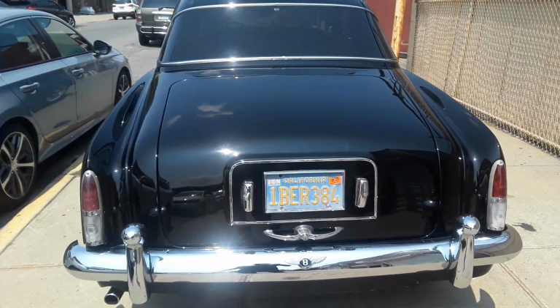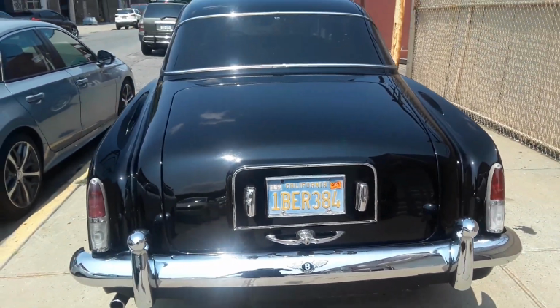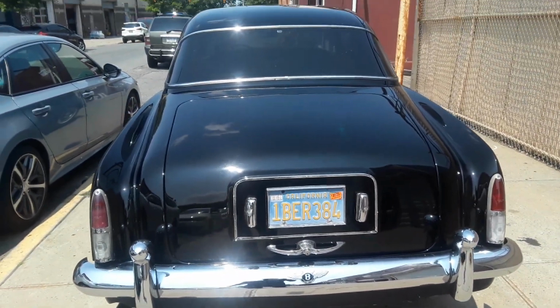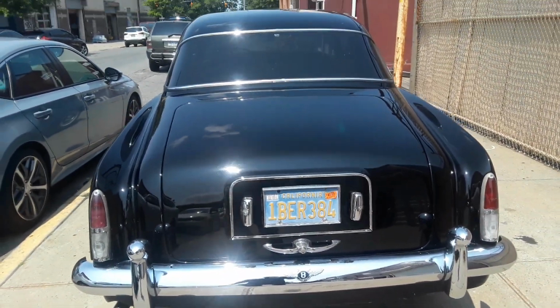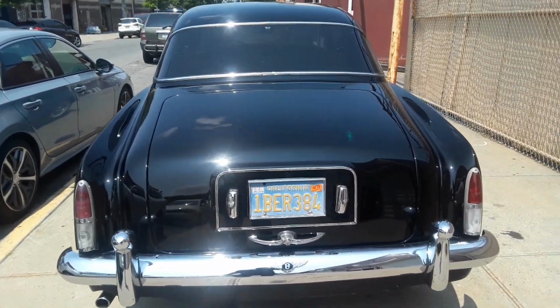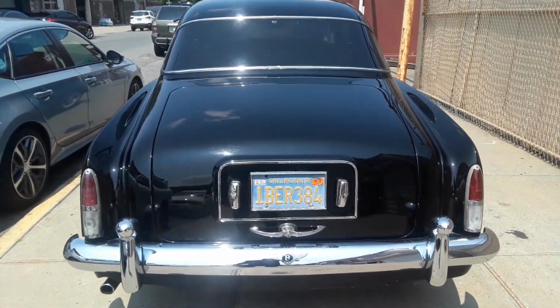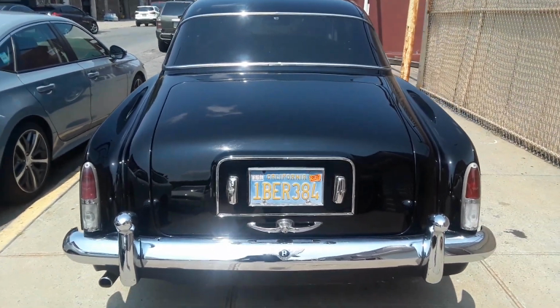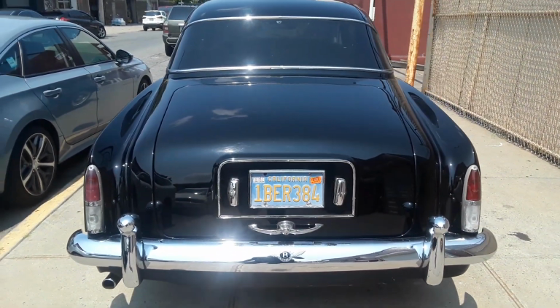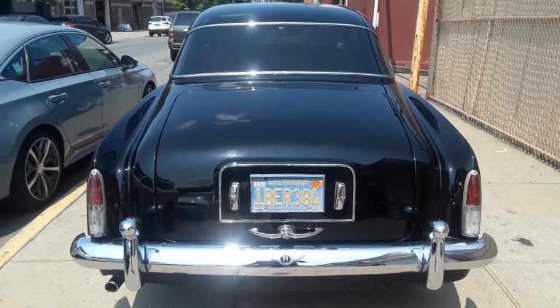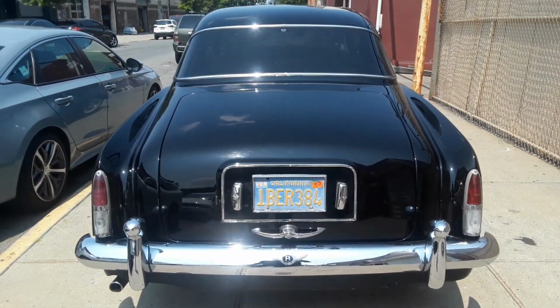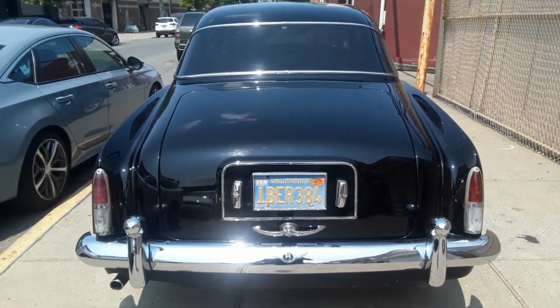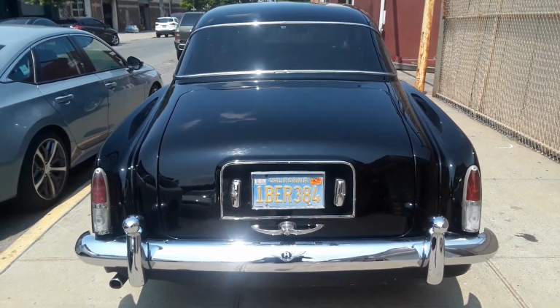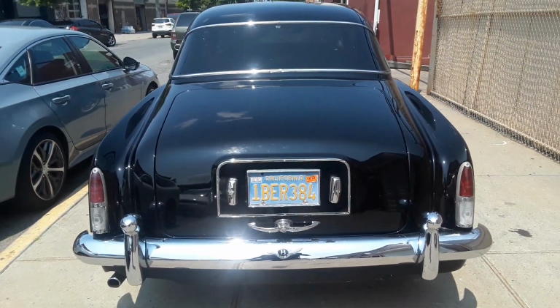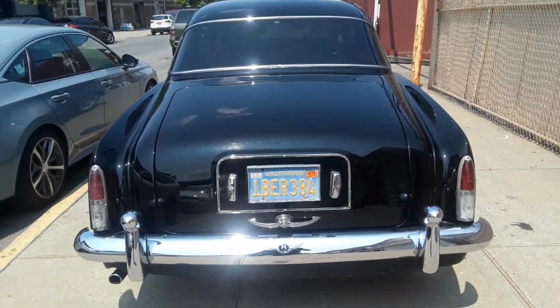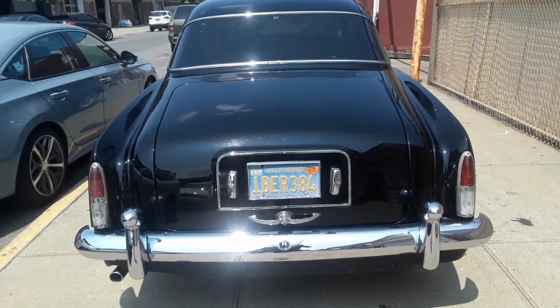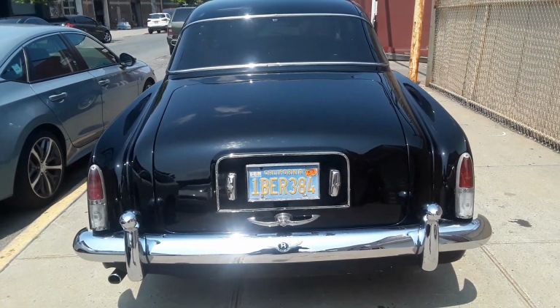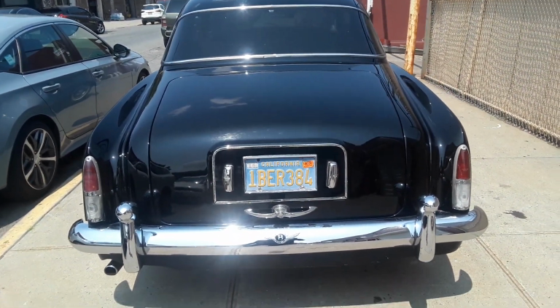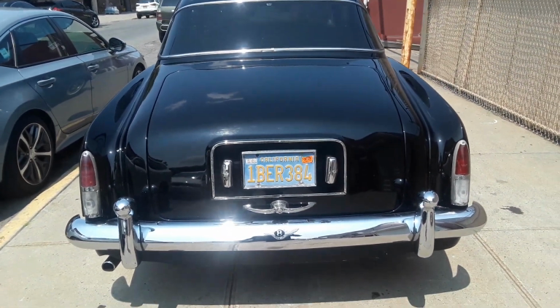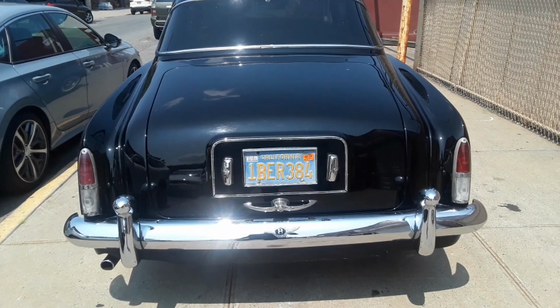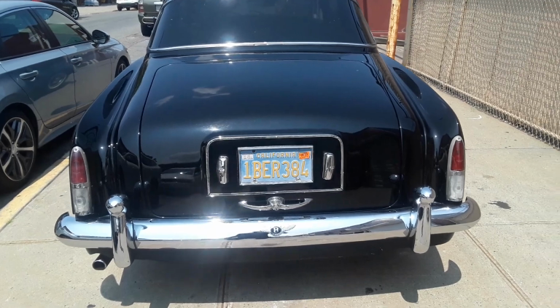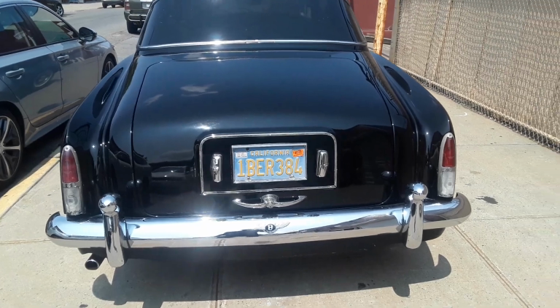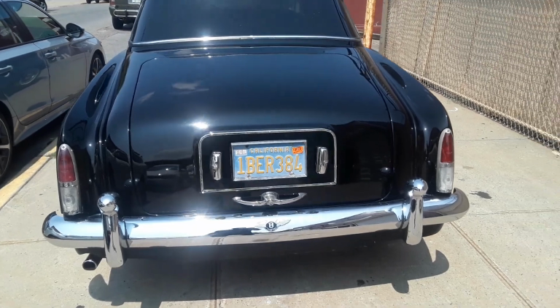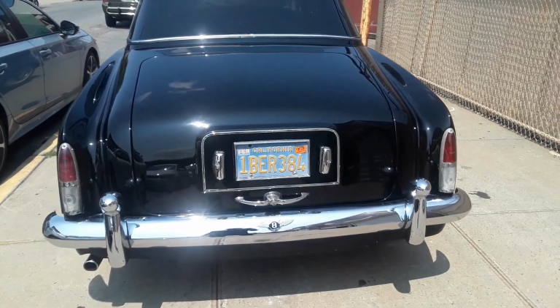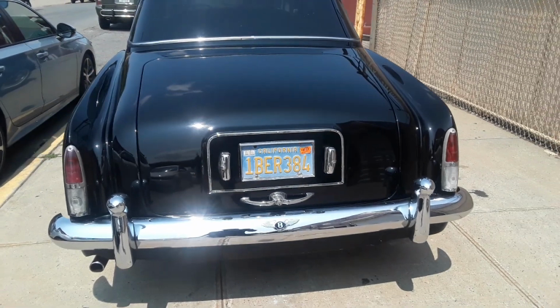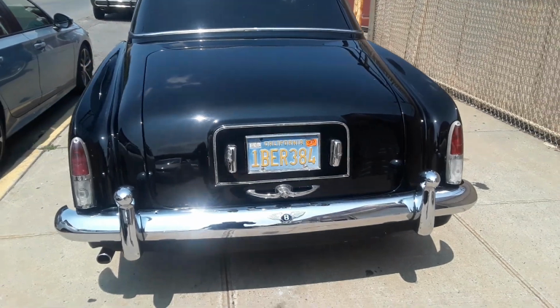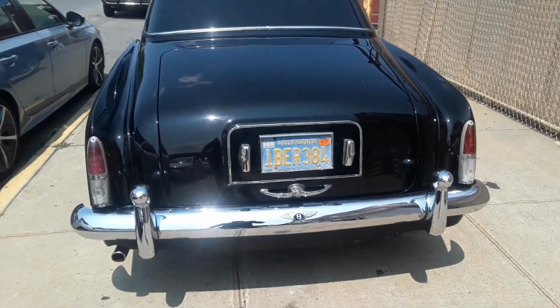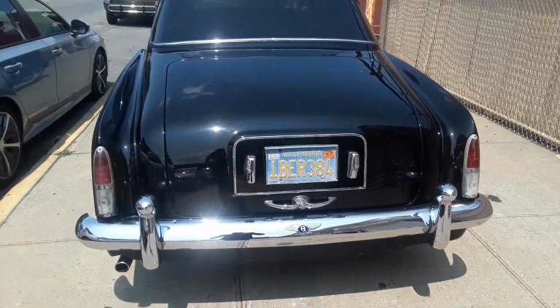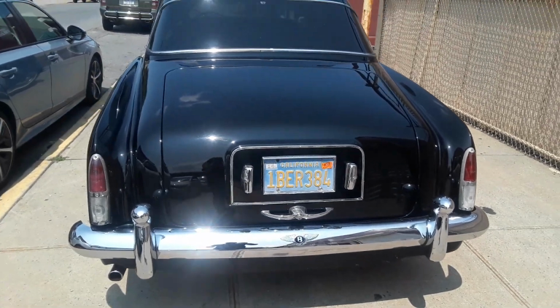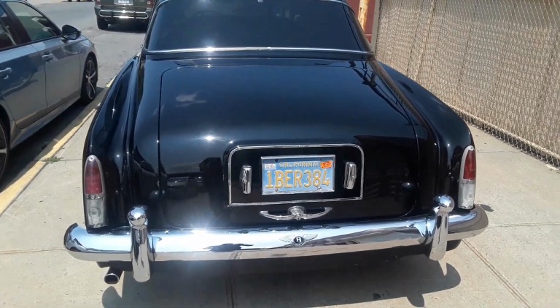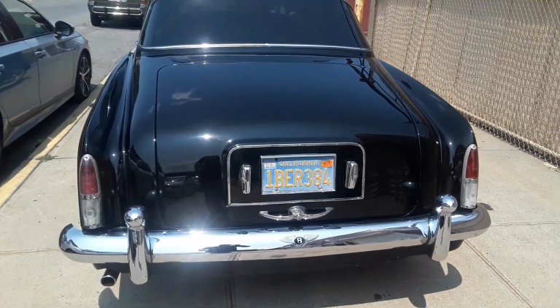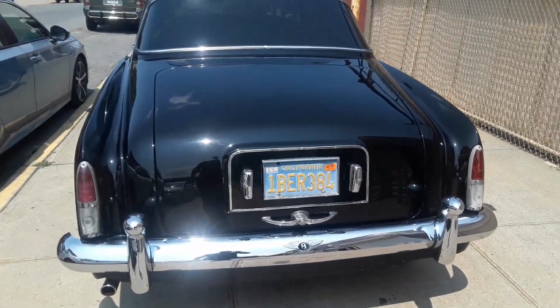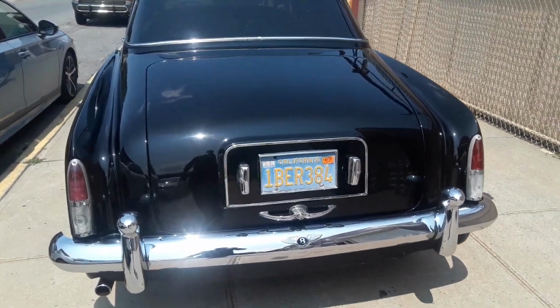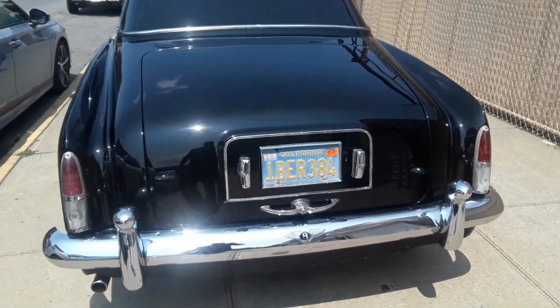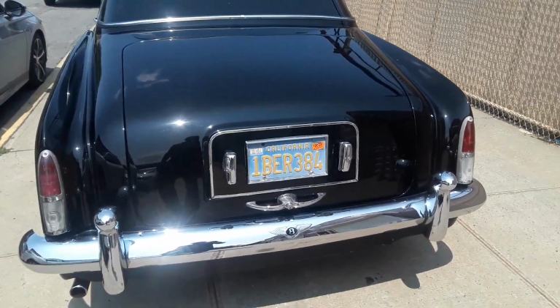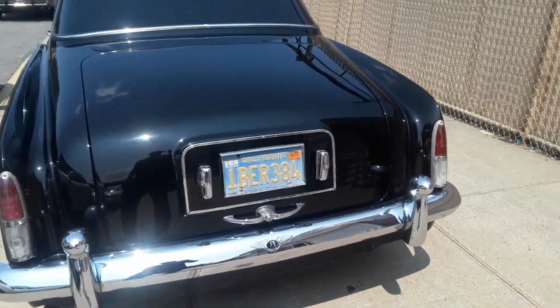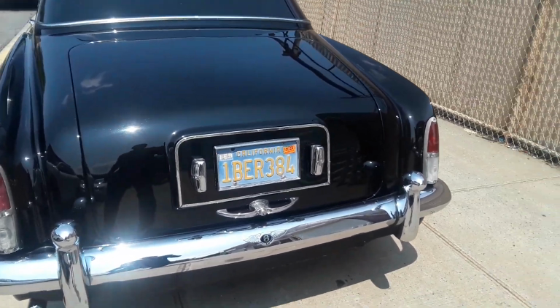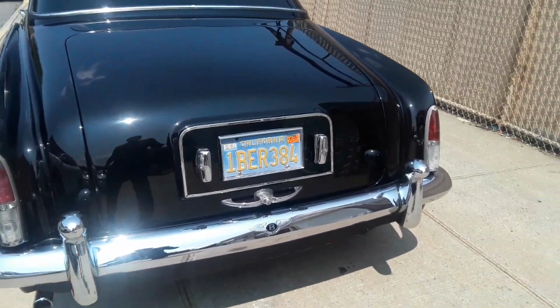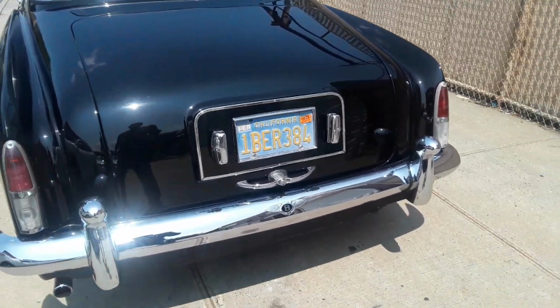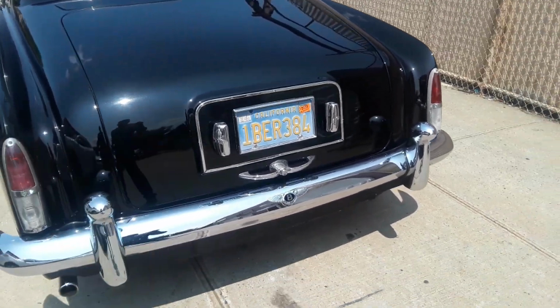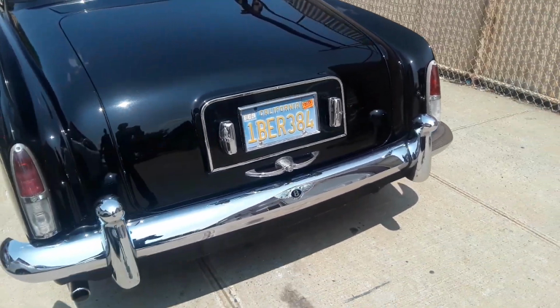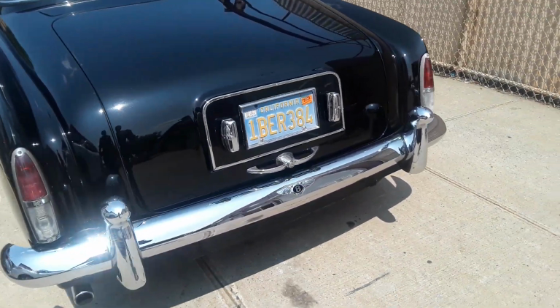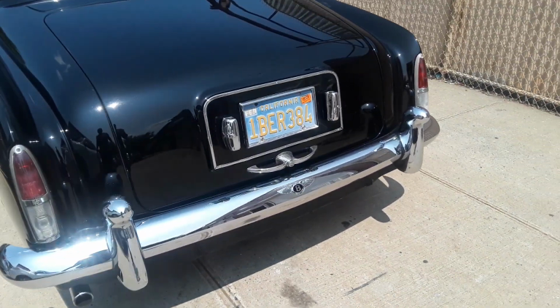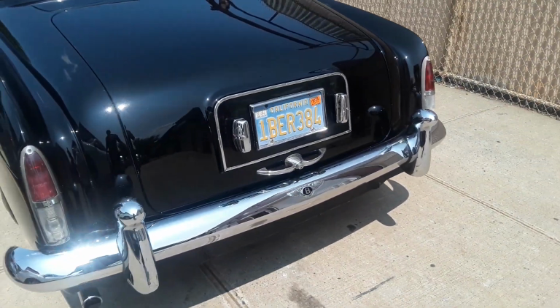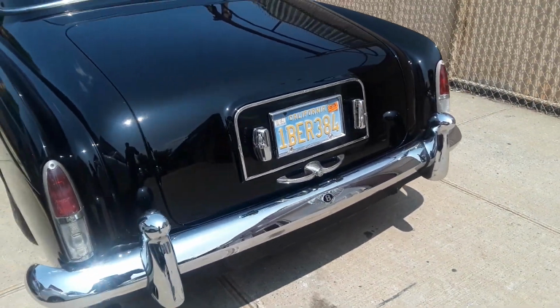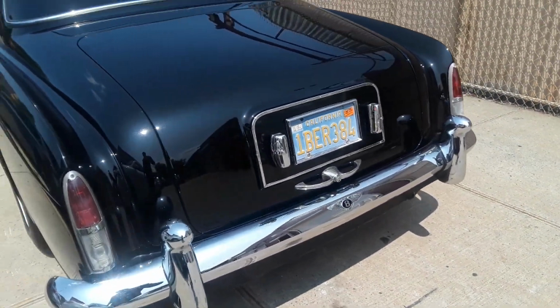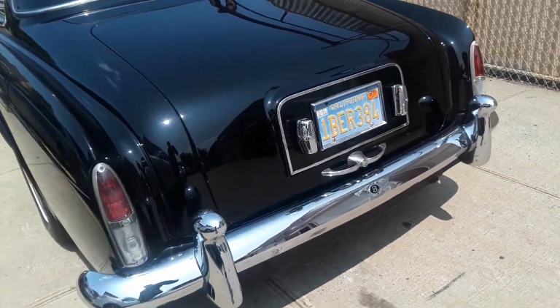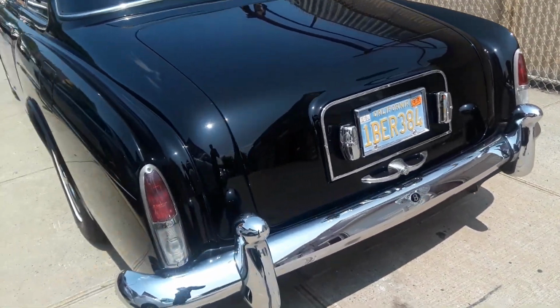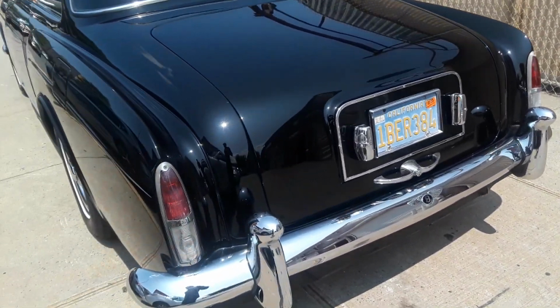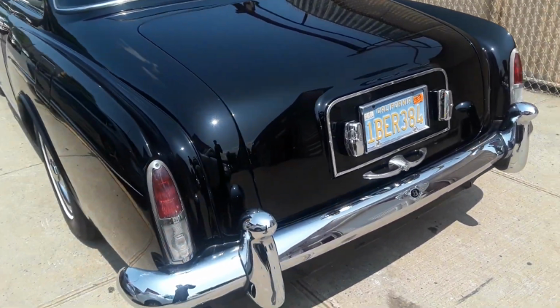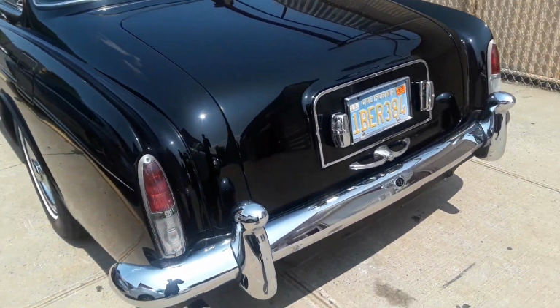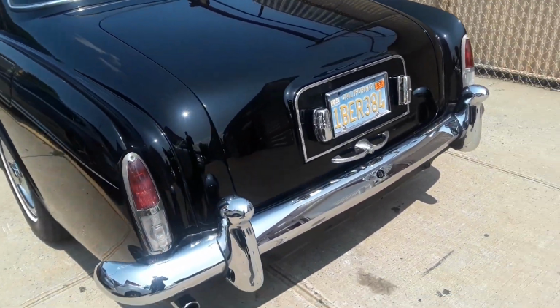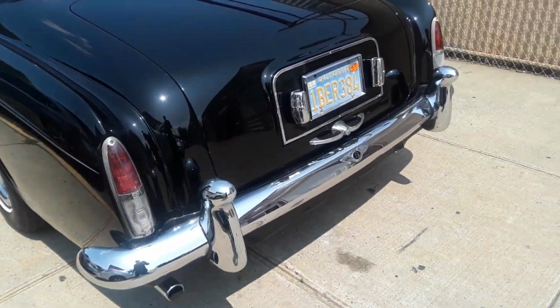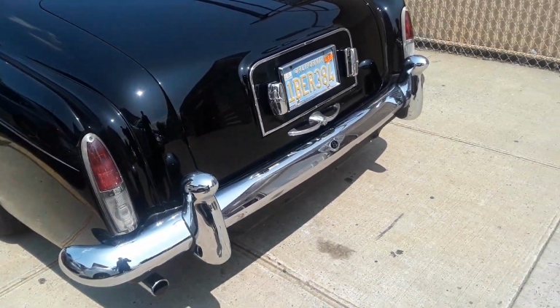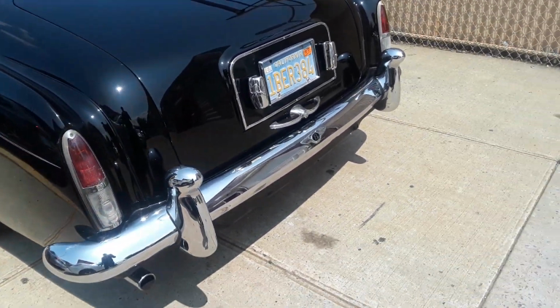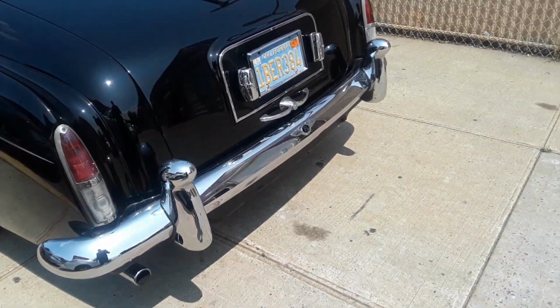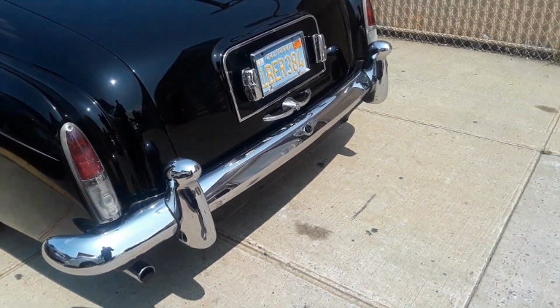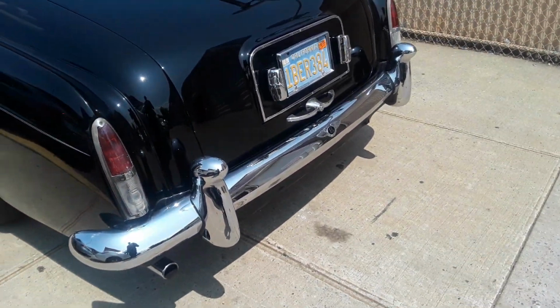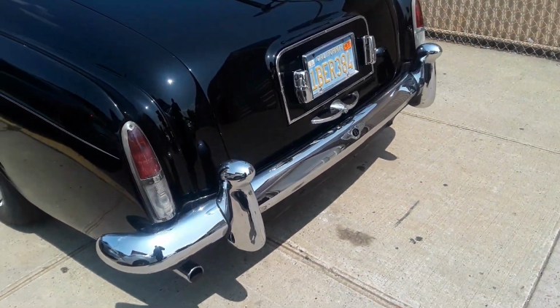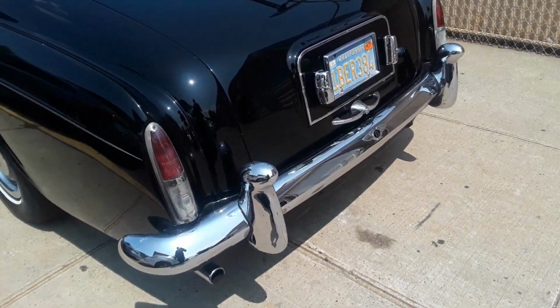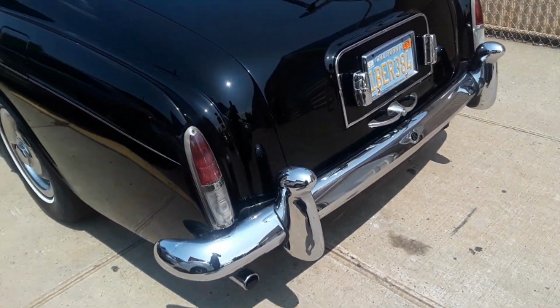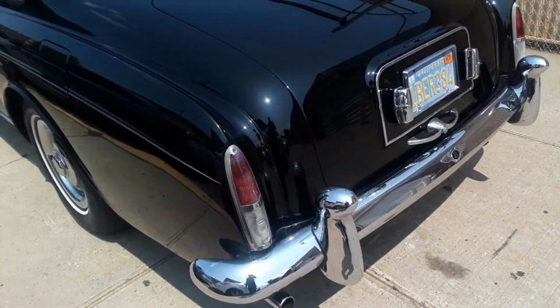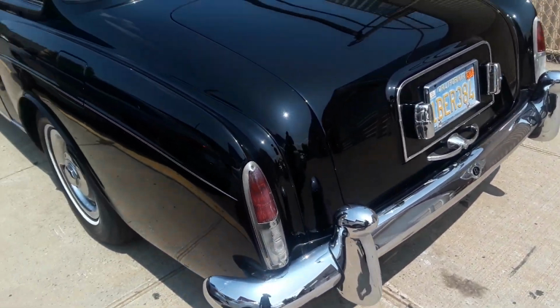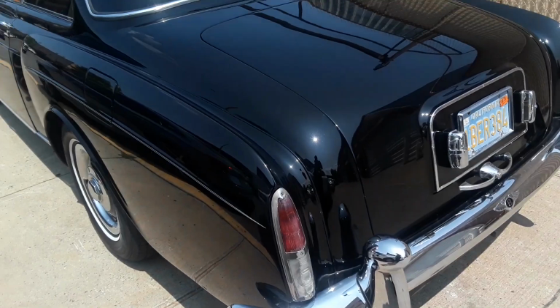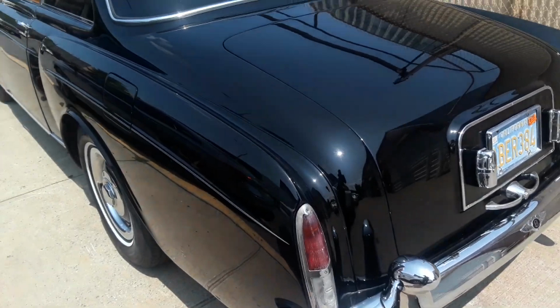It's a California car. I can see that. It's all original.